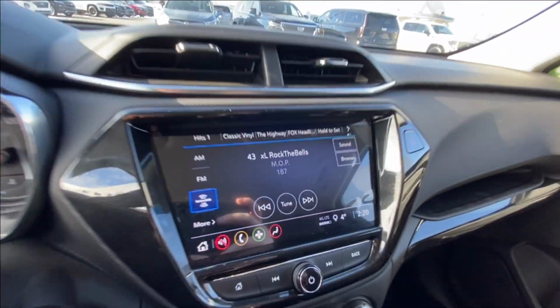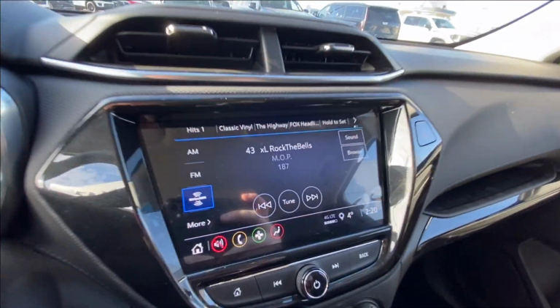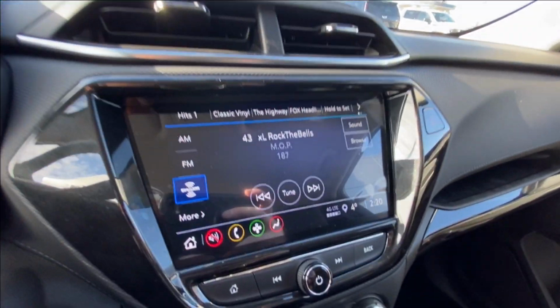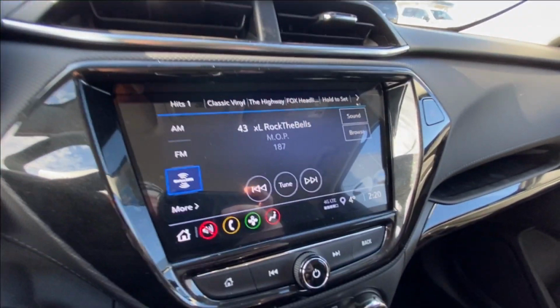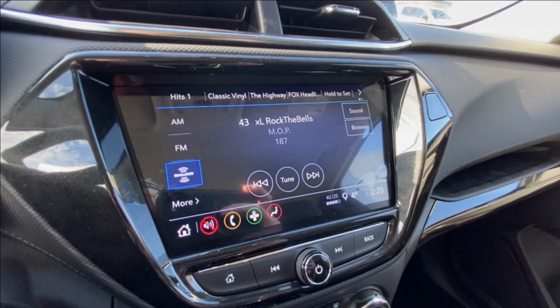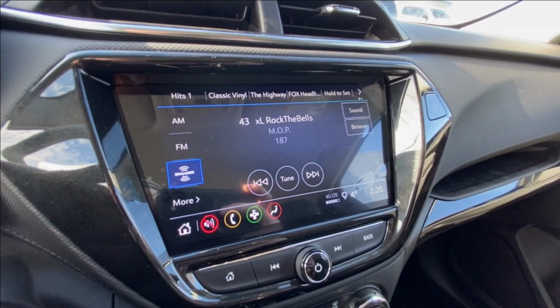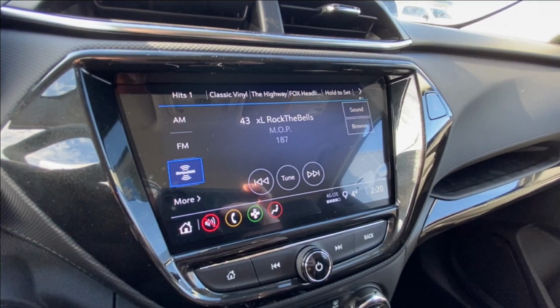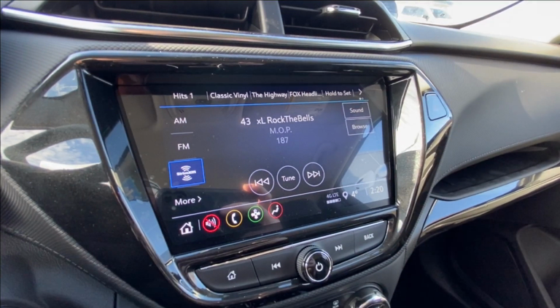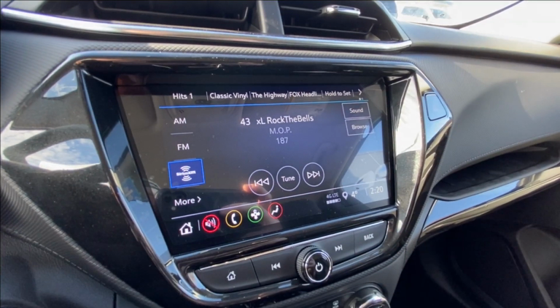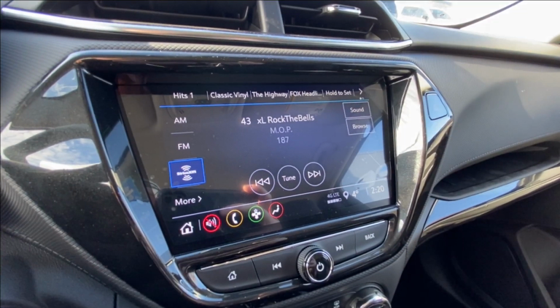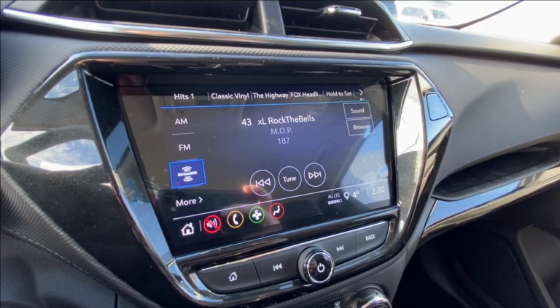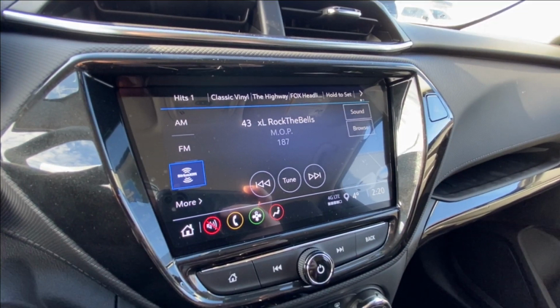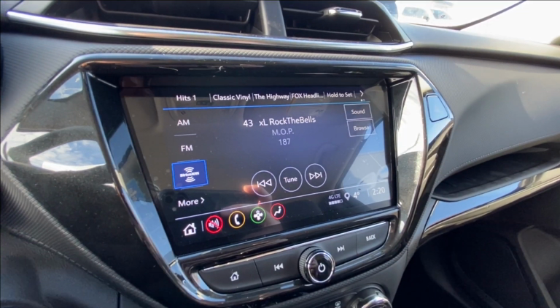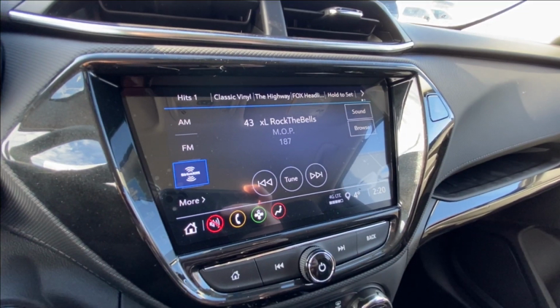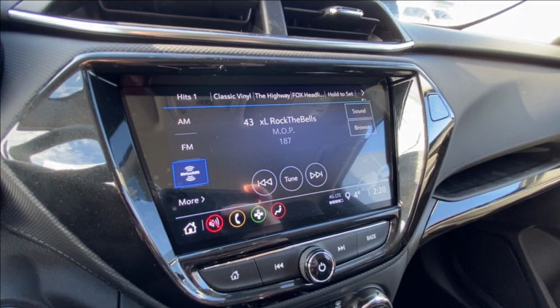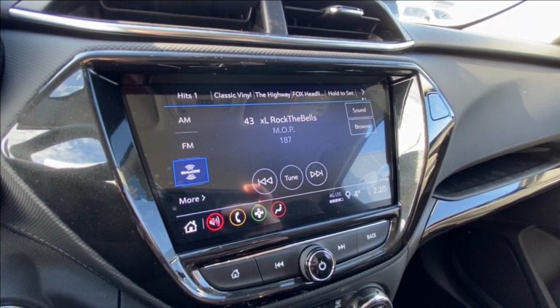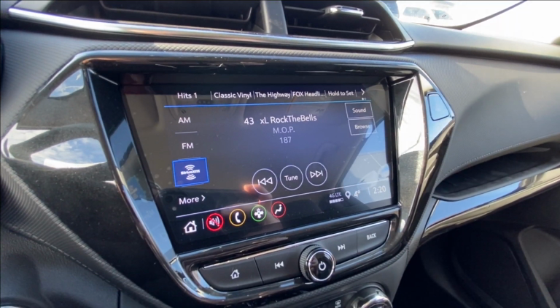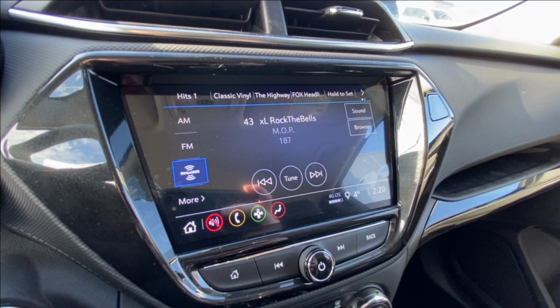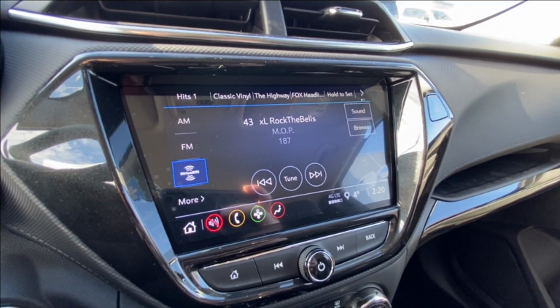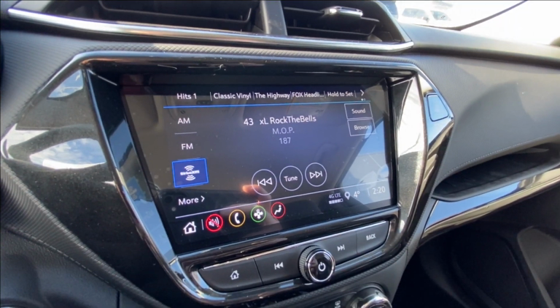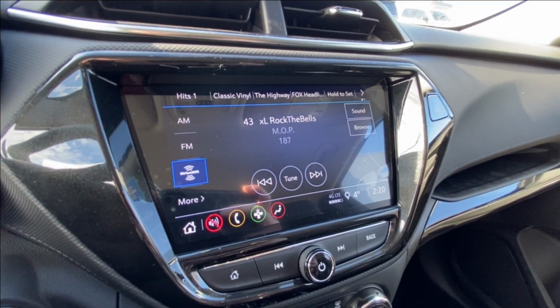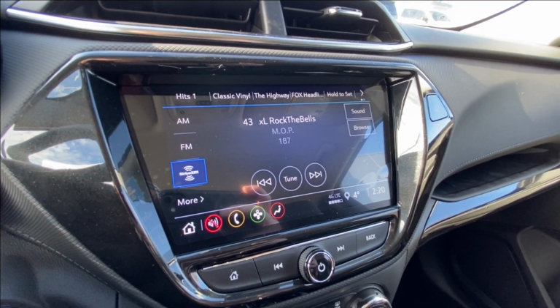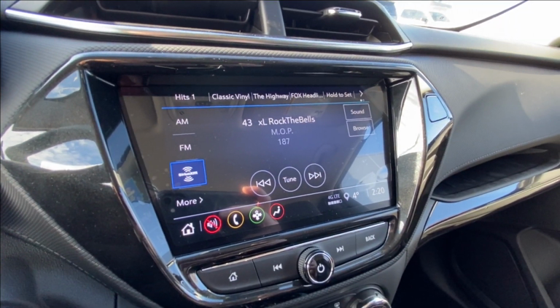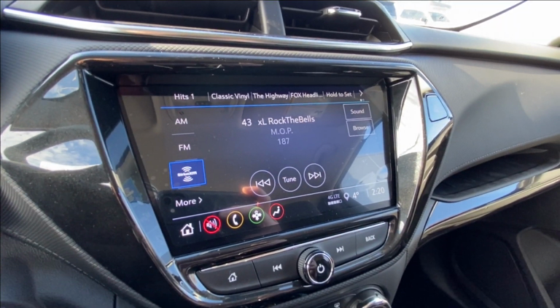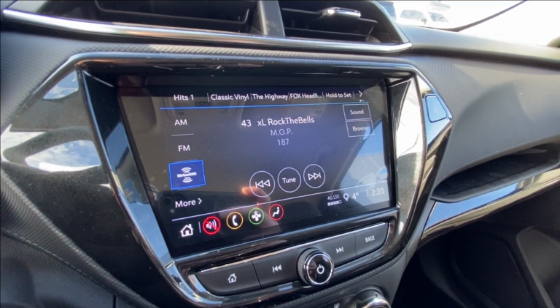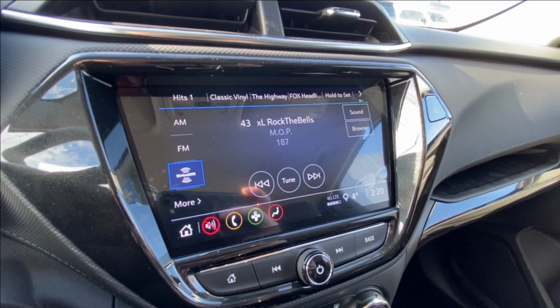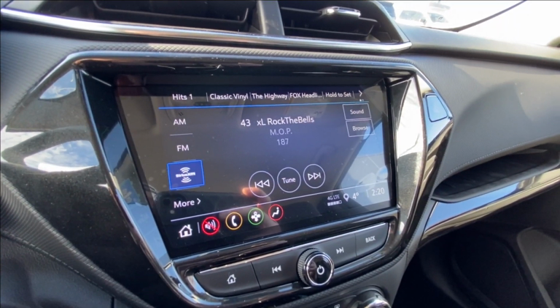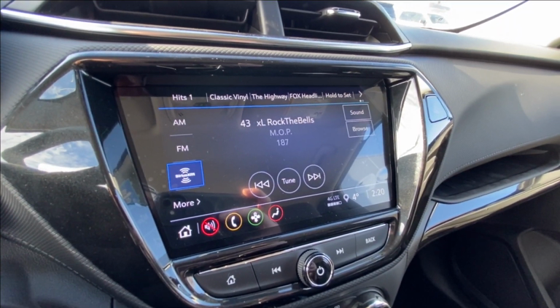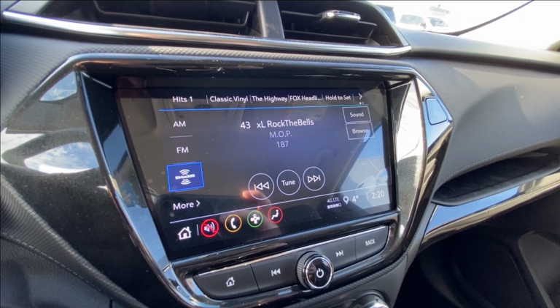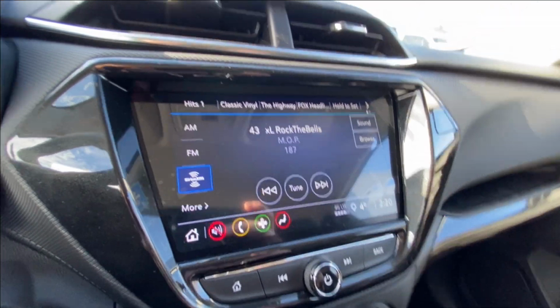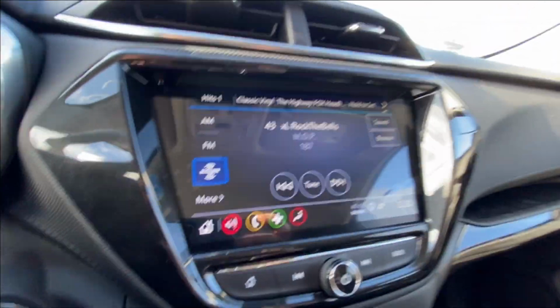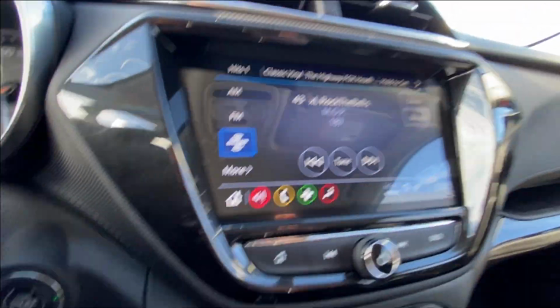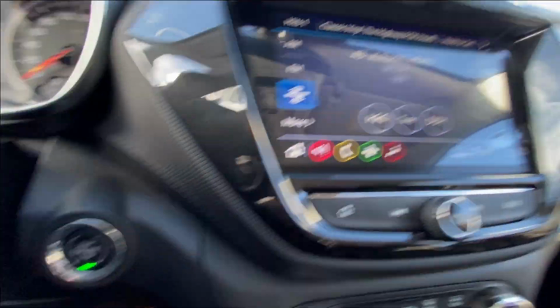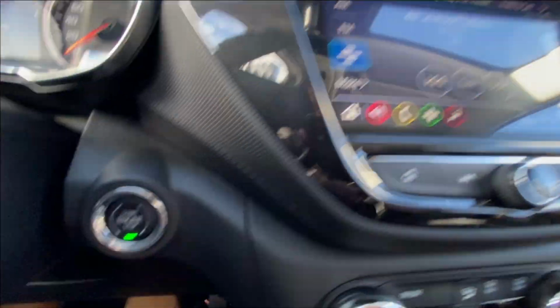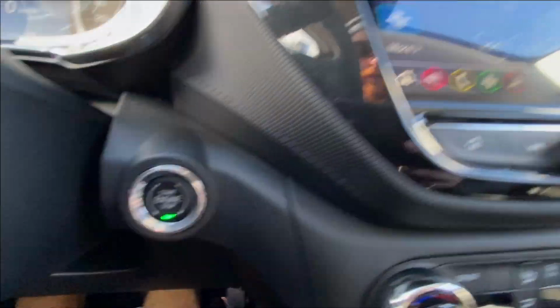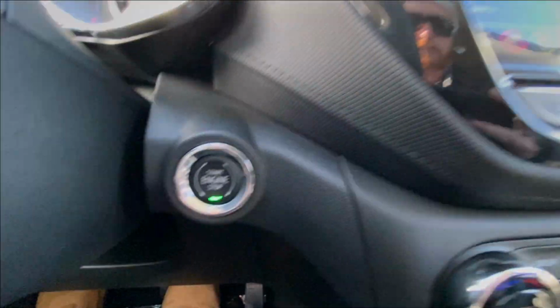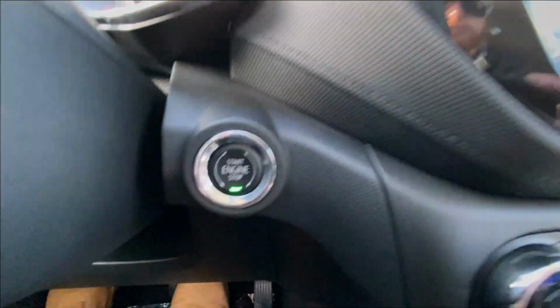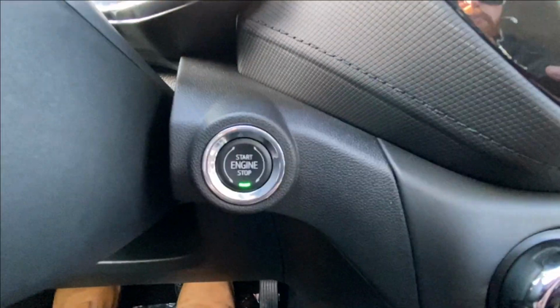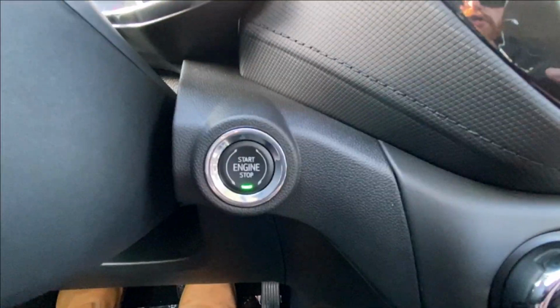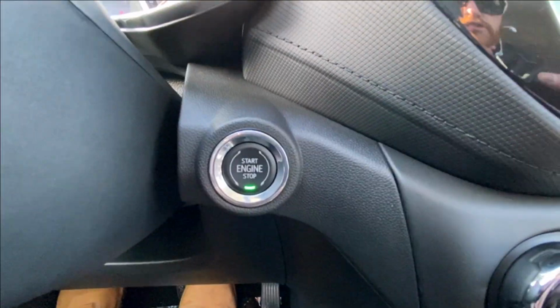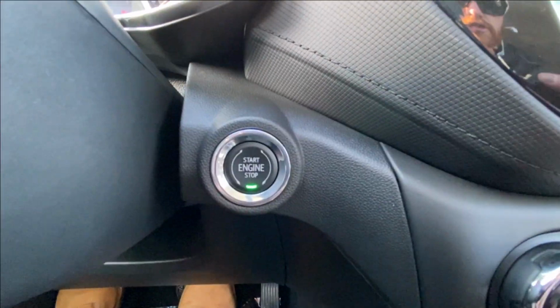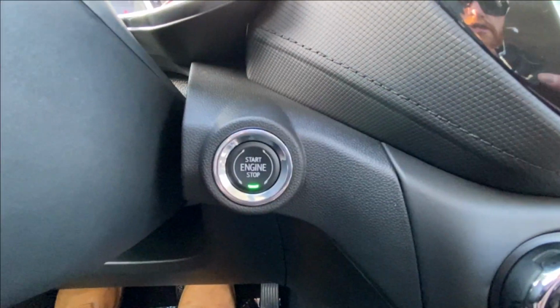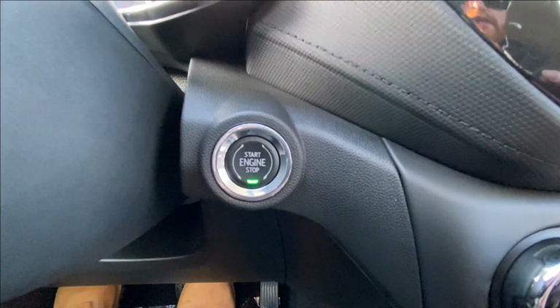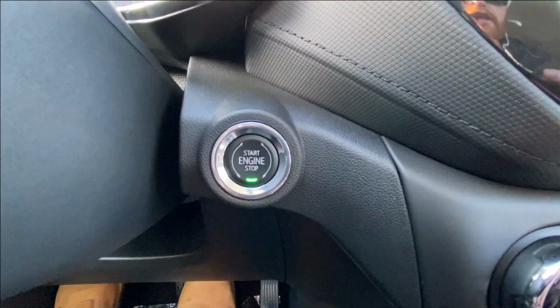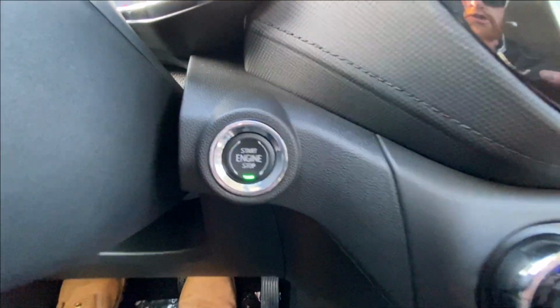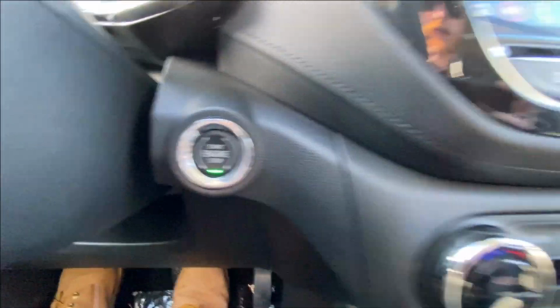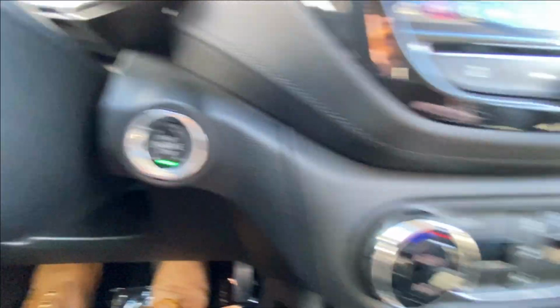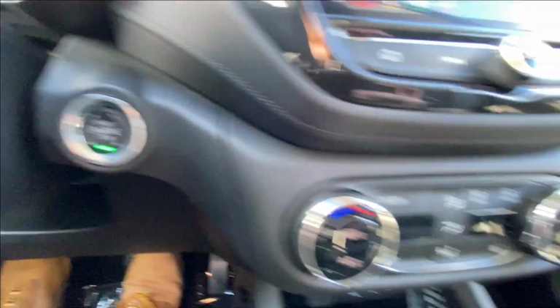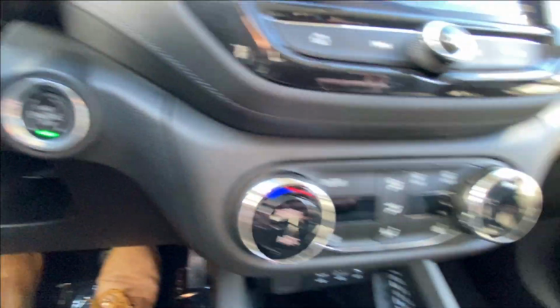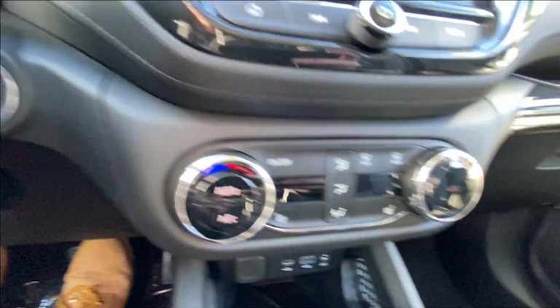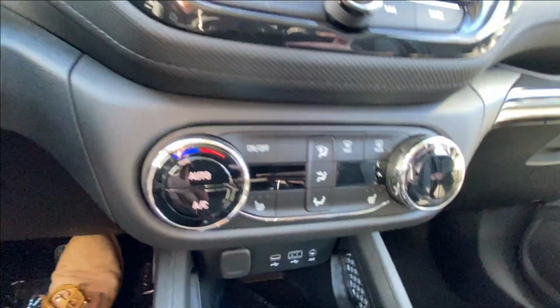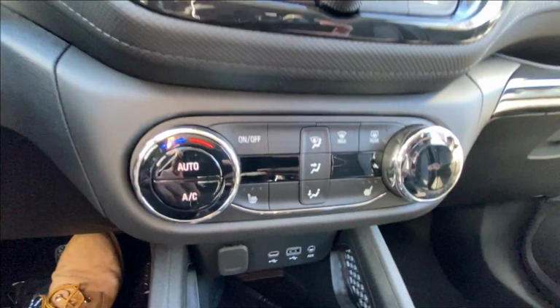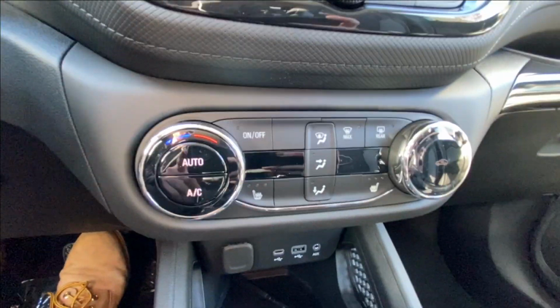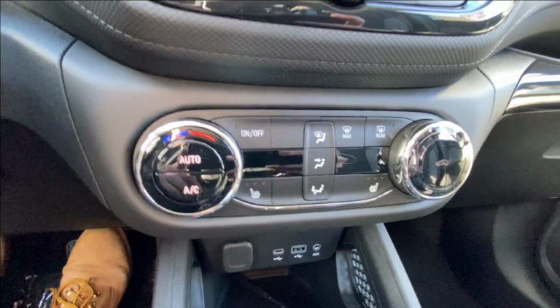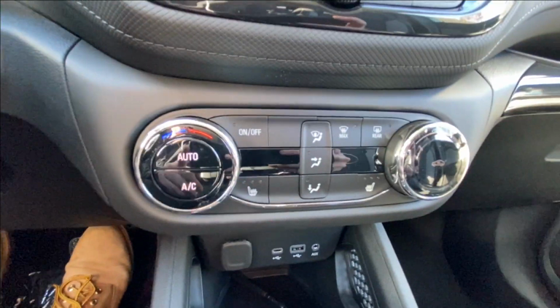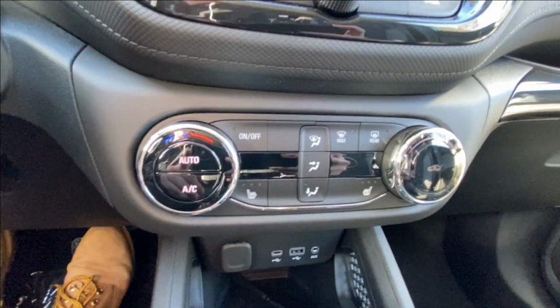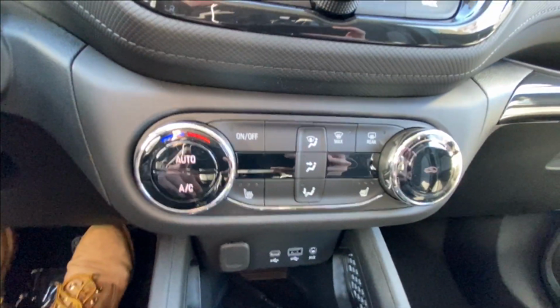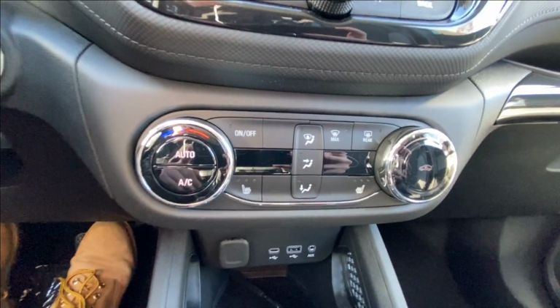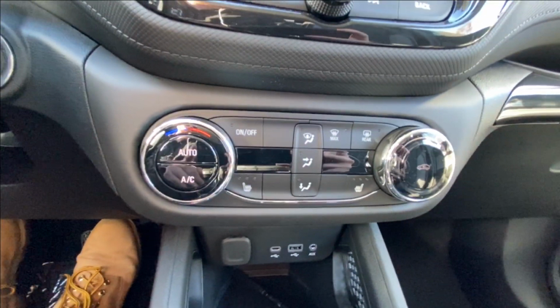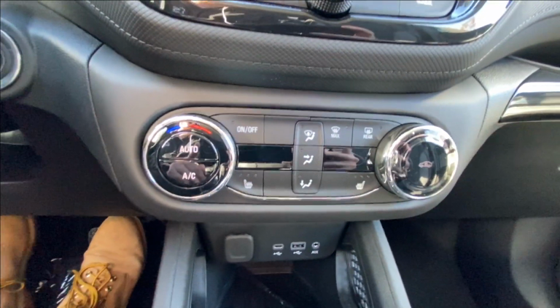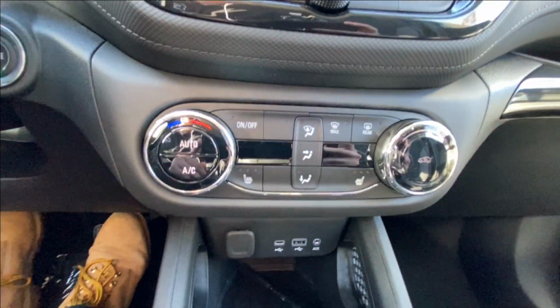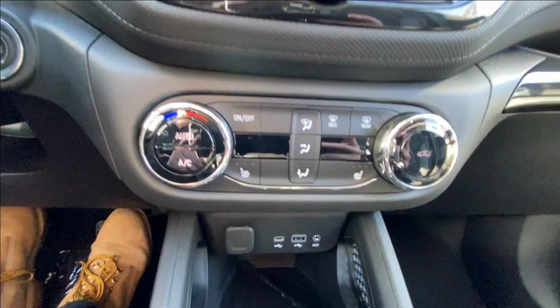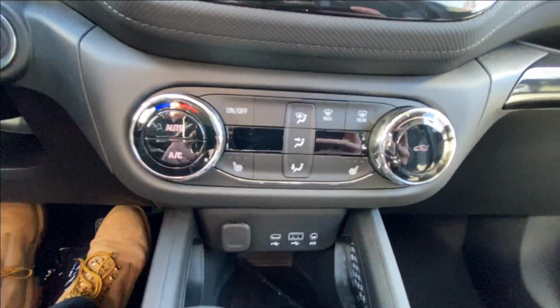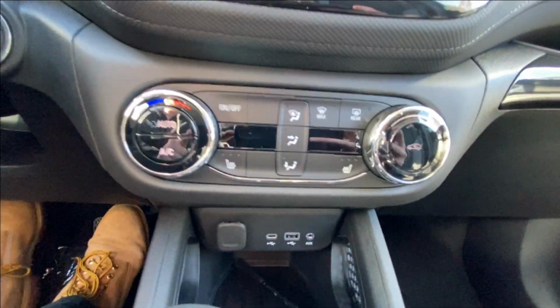We have an 8-inch touchscreen complete with Android Auto, Apple CarPlay, and navigation, push-to-start ignition, and climate controls in the center dash.